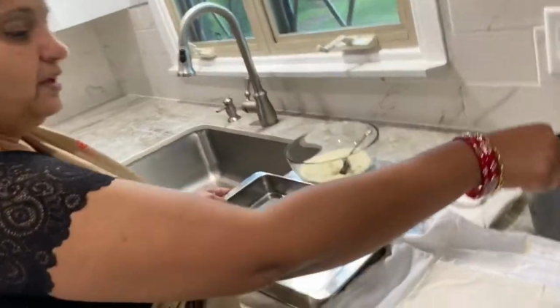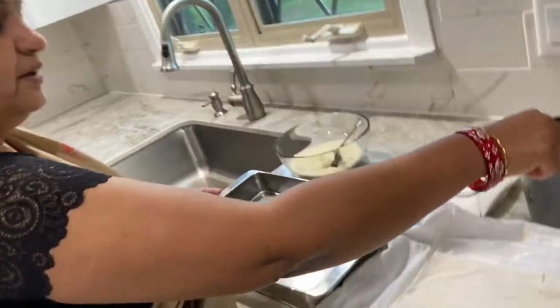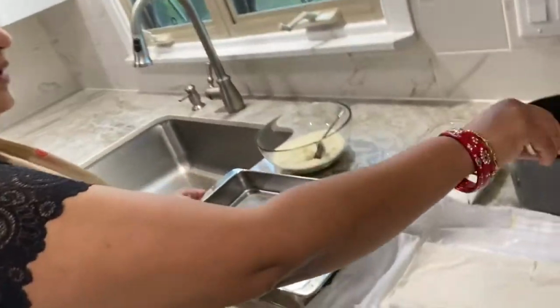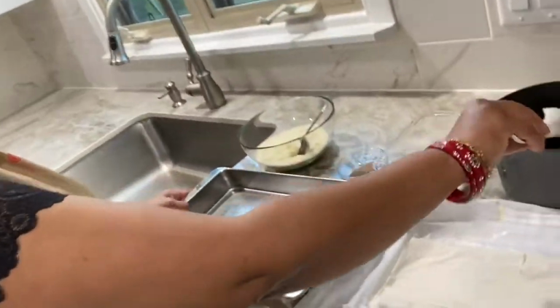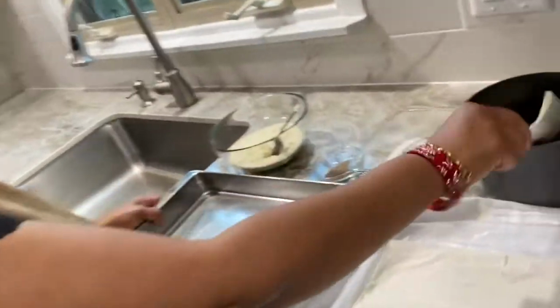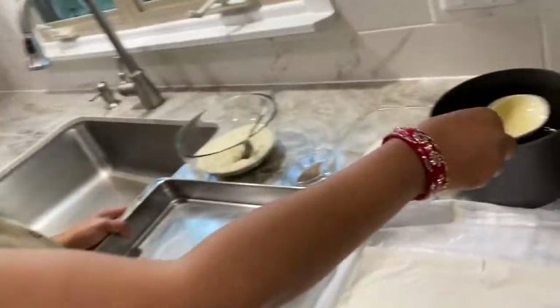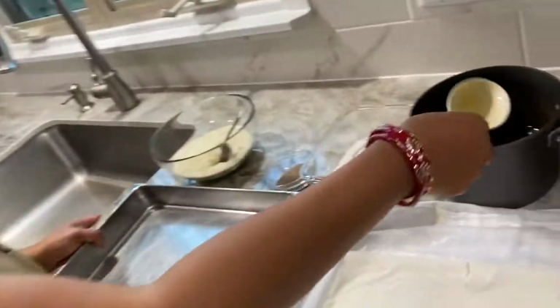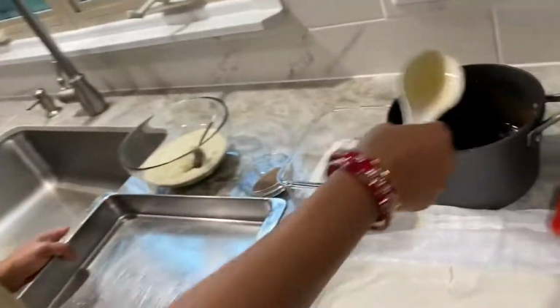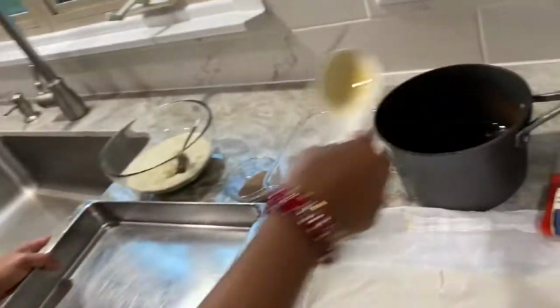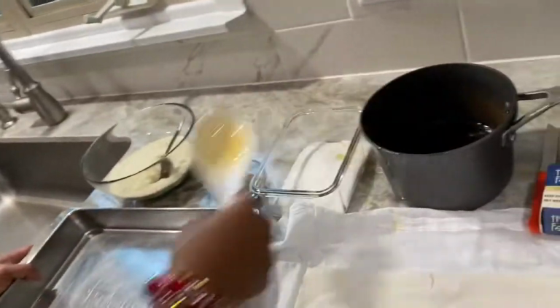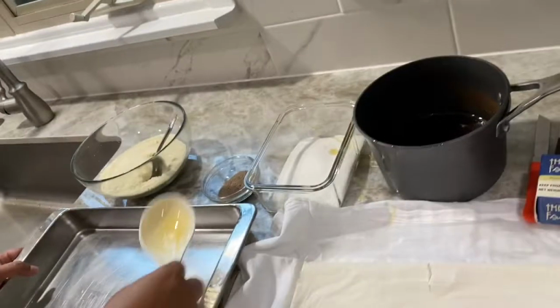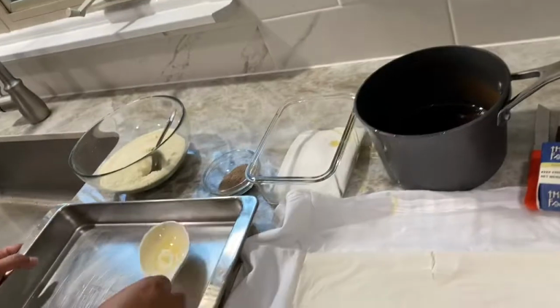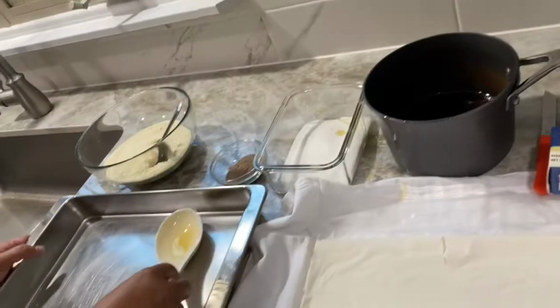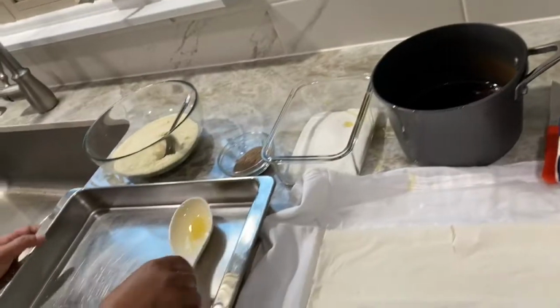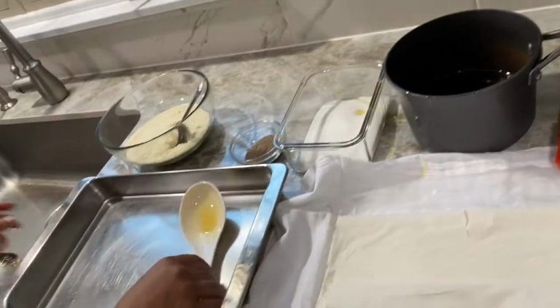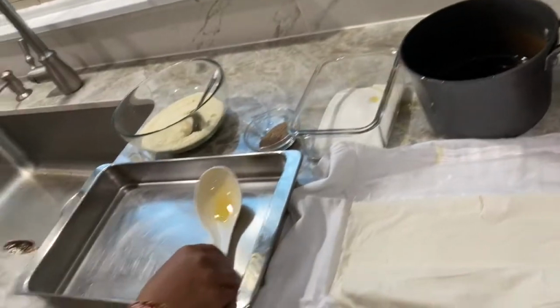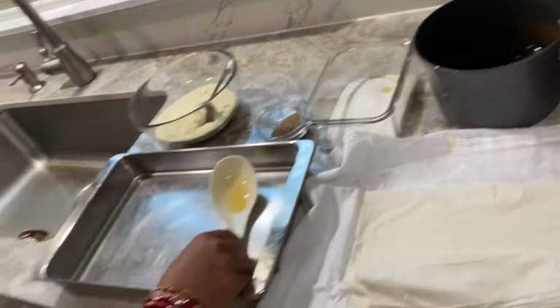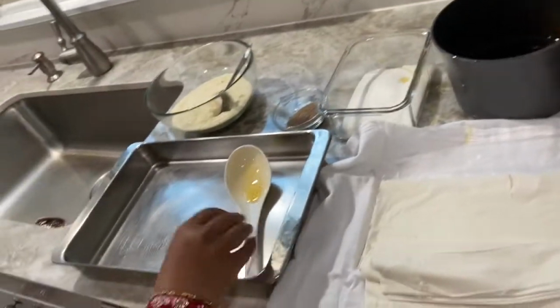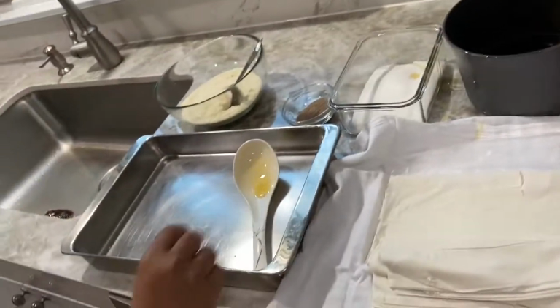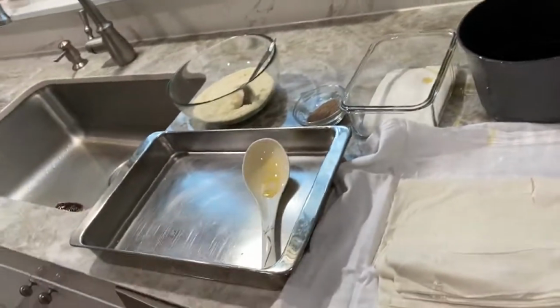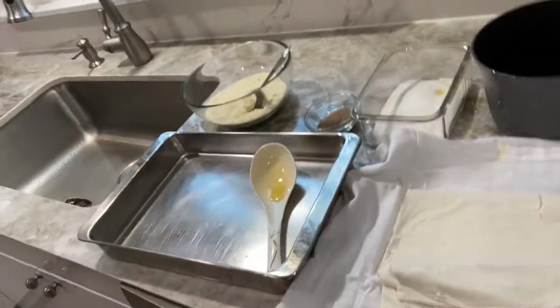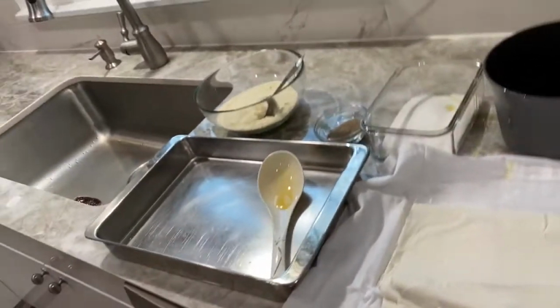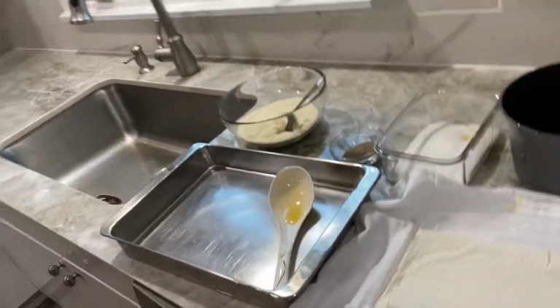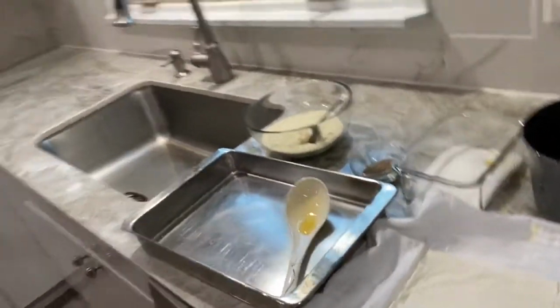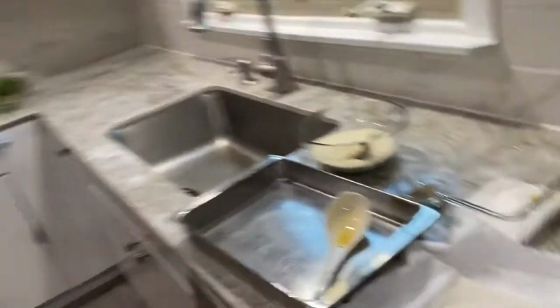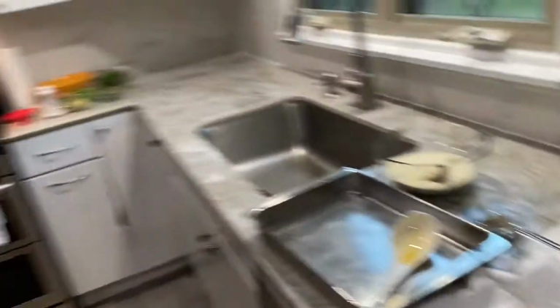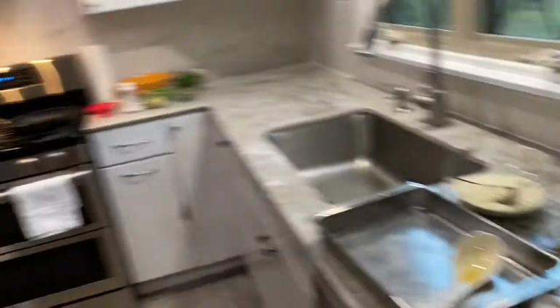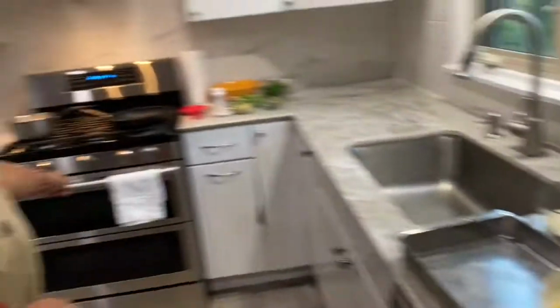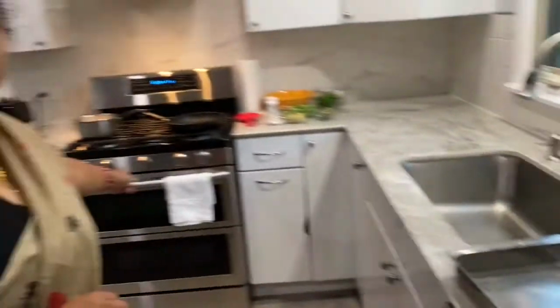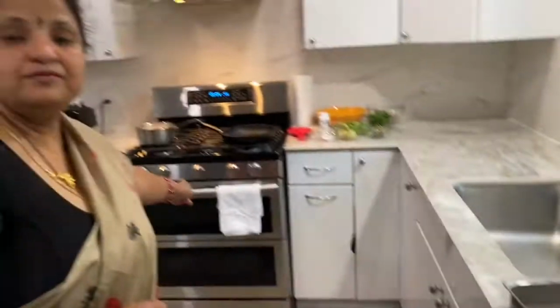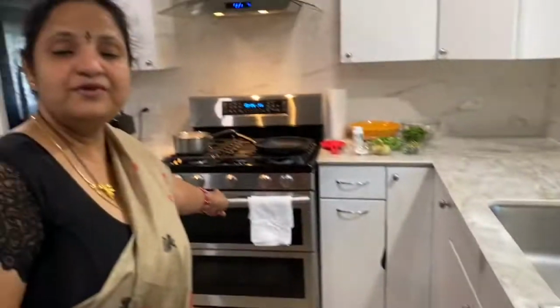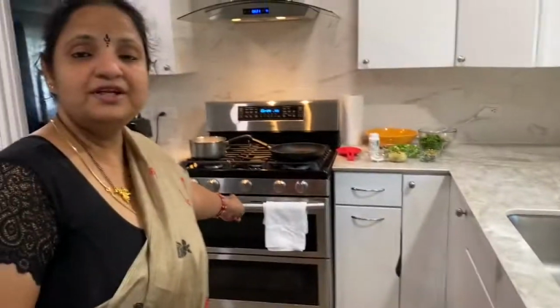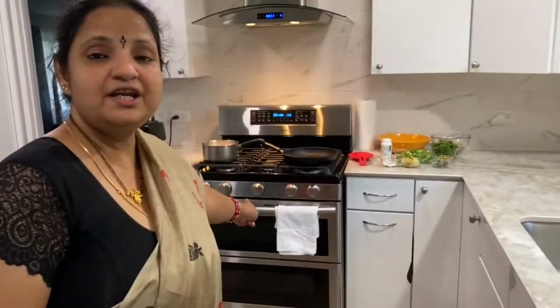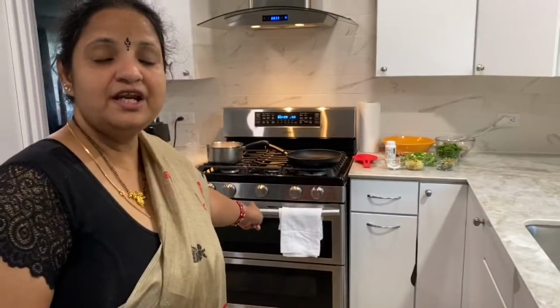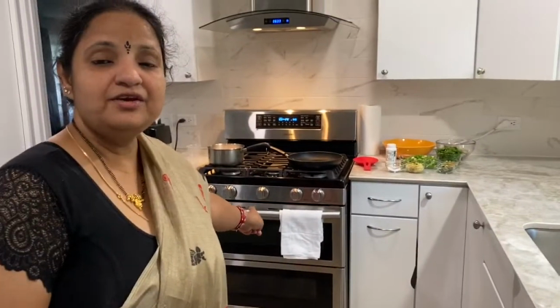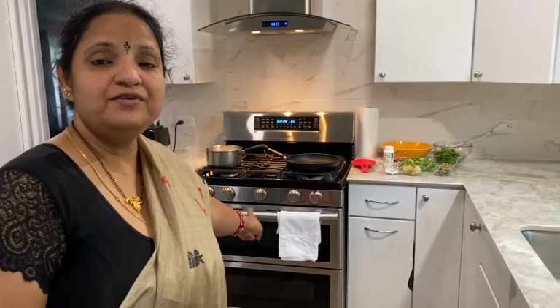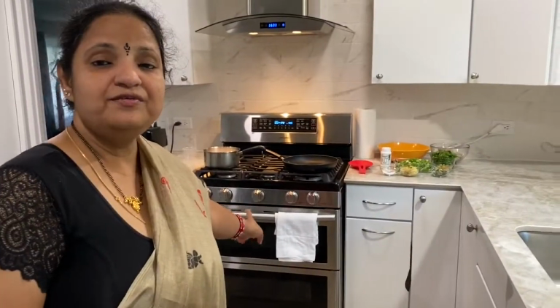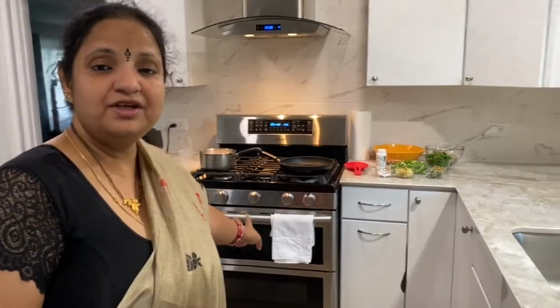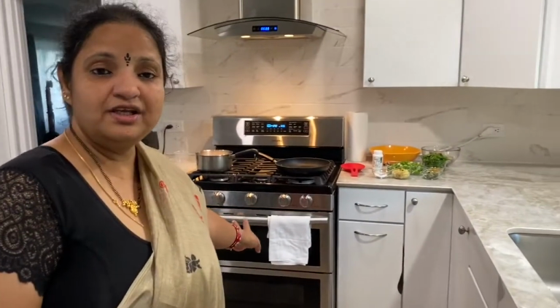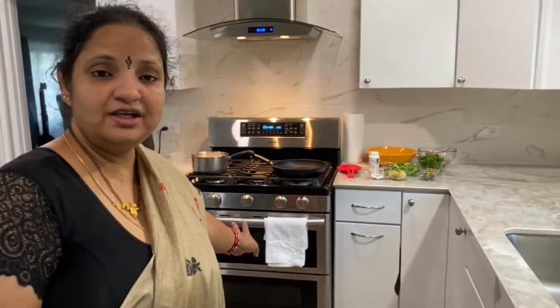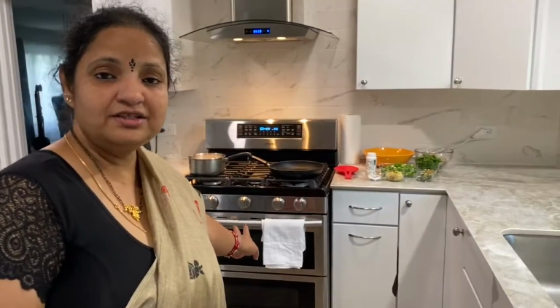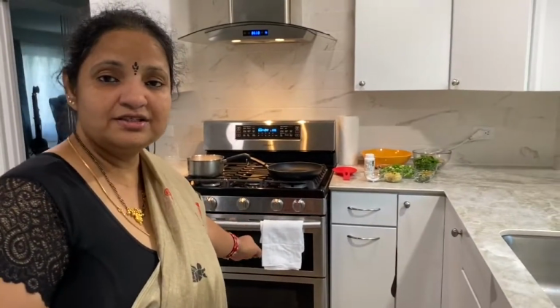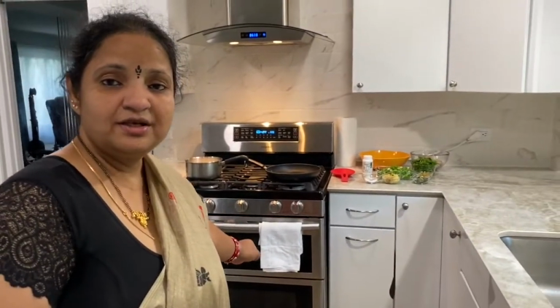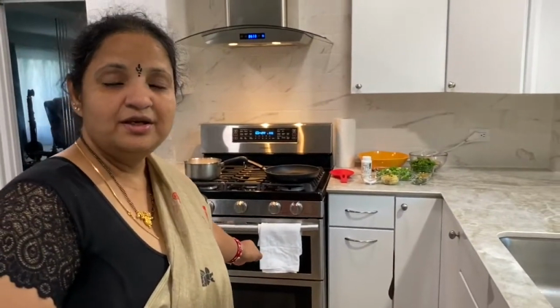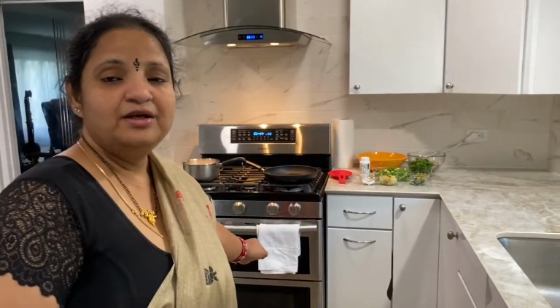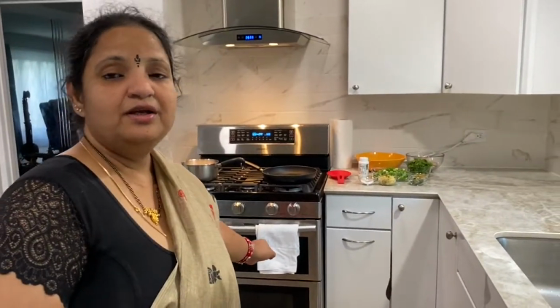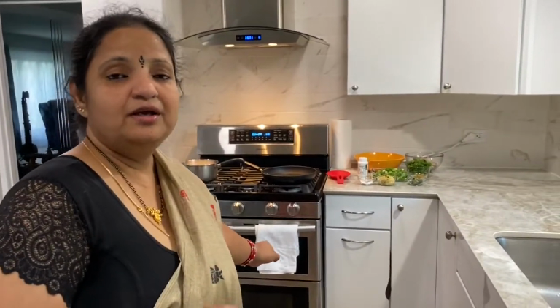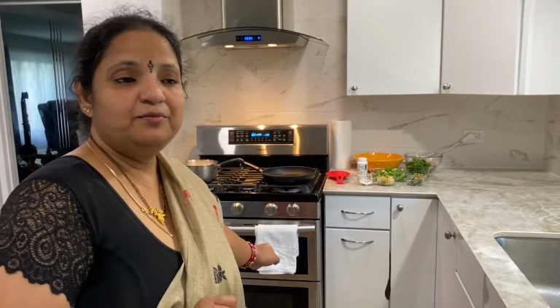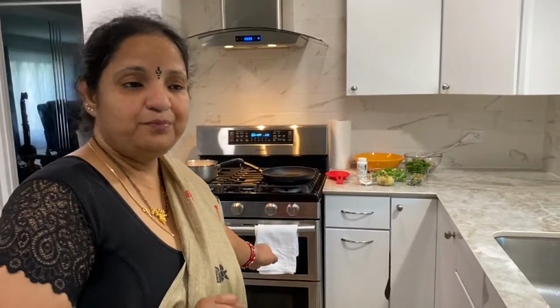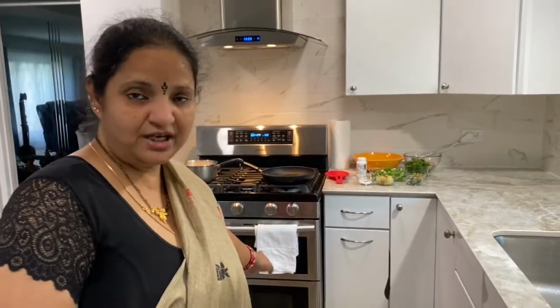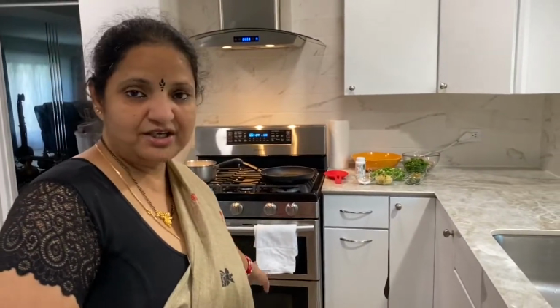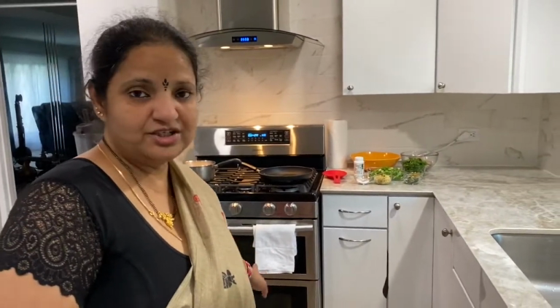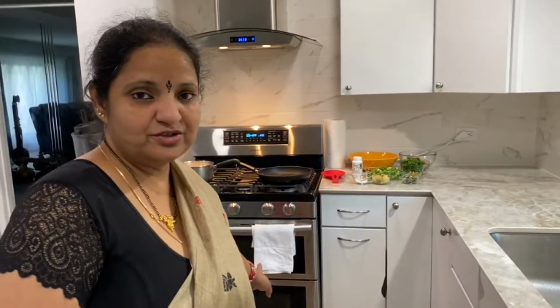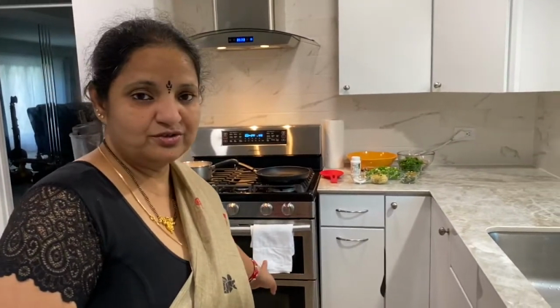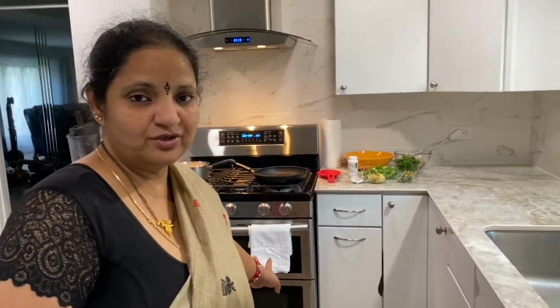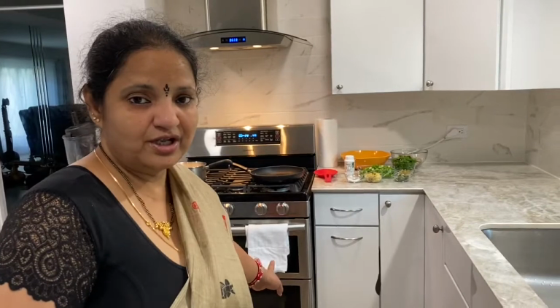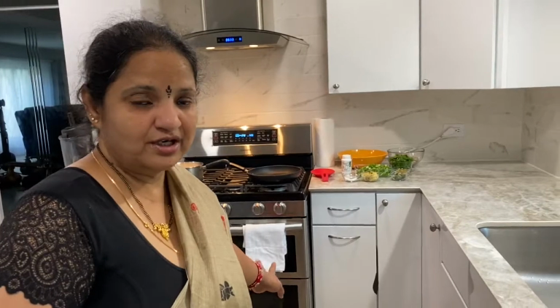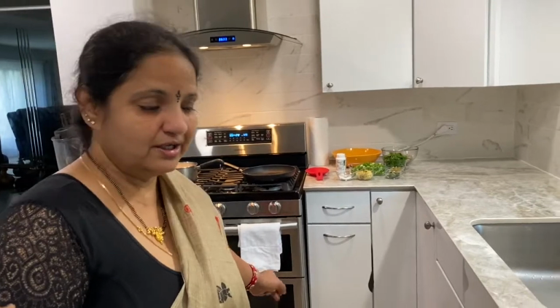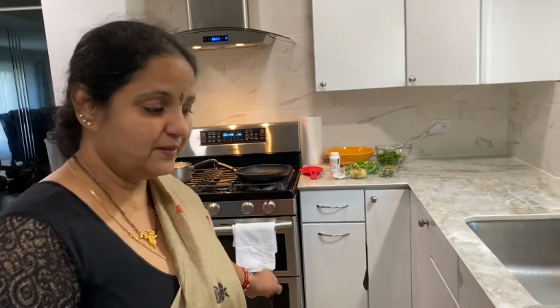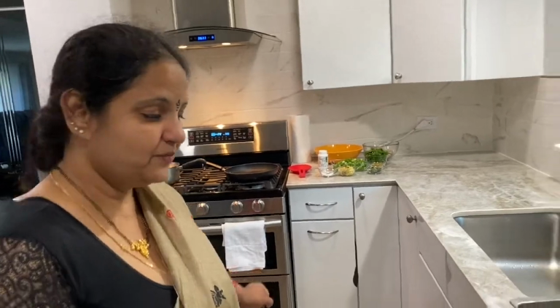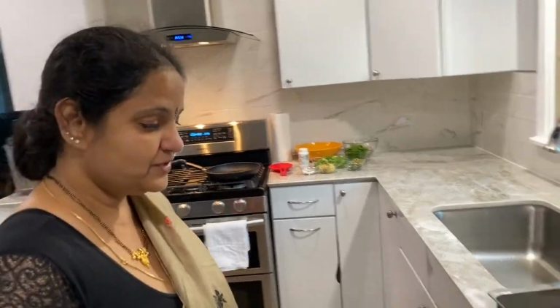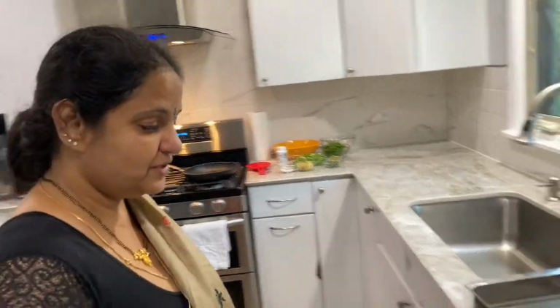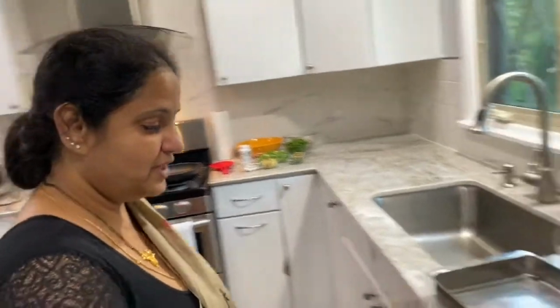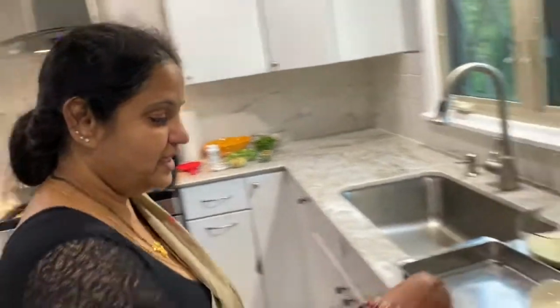Before I start anything, I will turn on the oven to 350 degrees to preheat. So next, I am assembling everything.